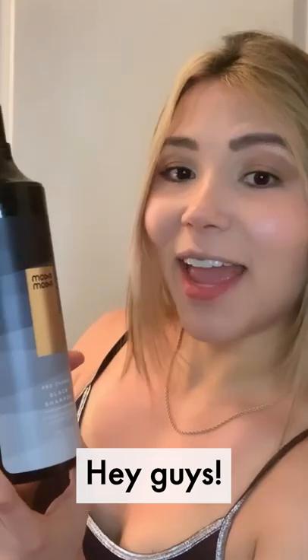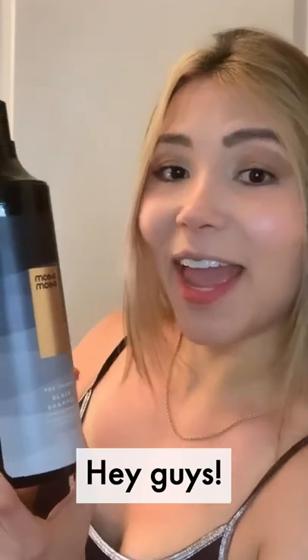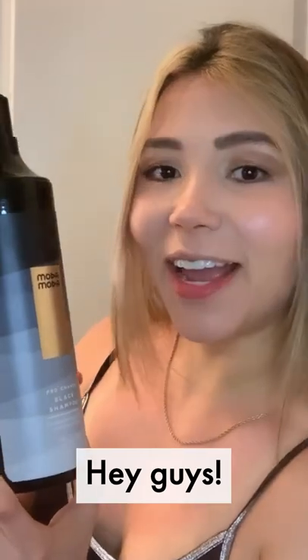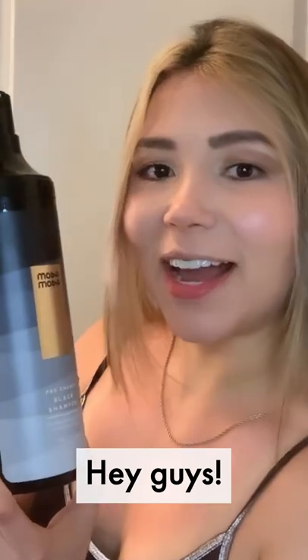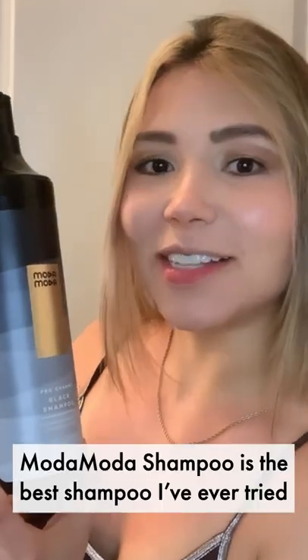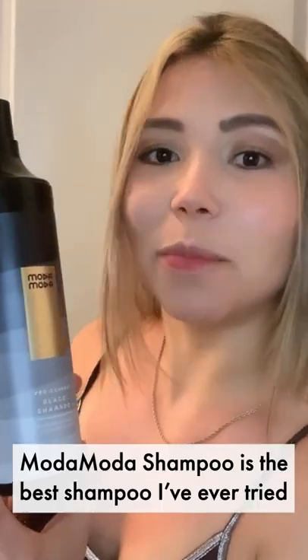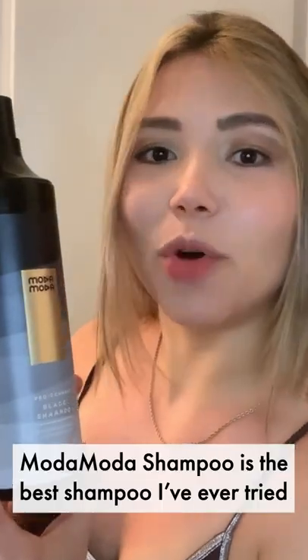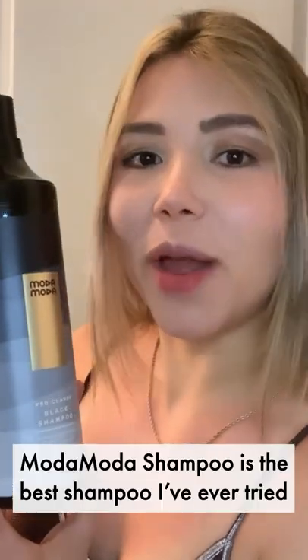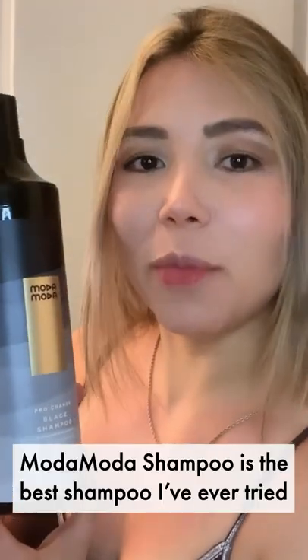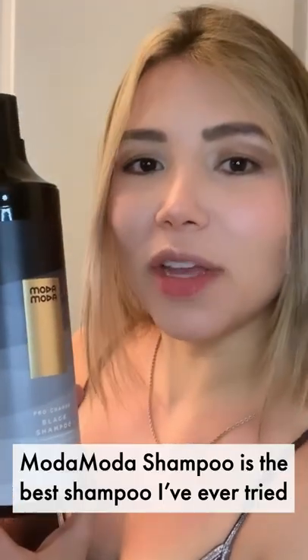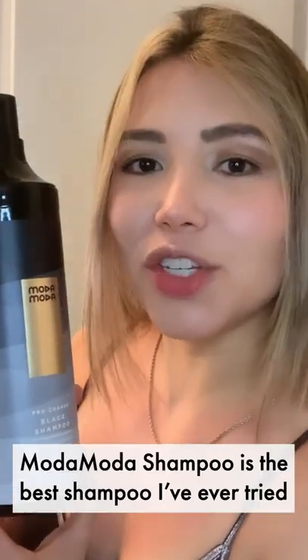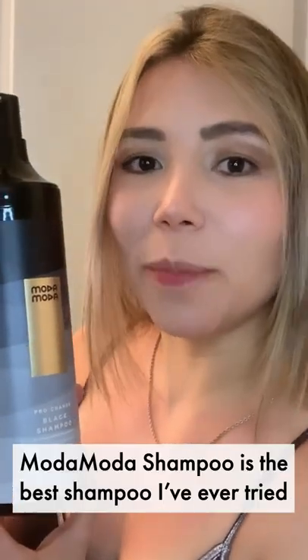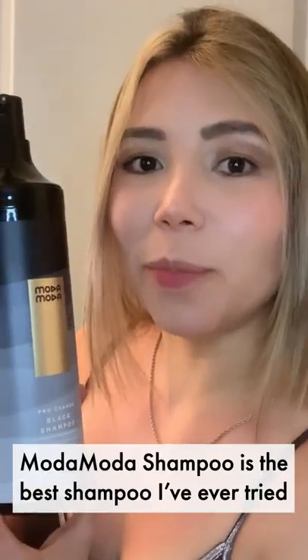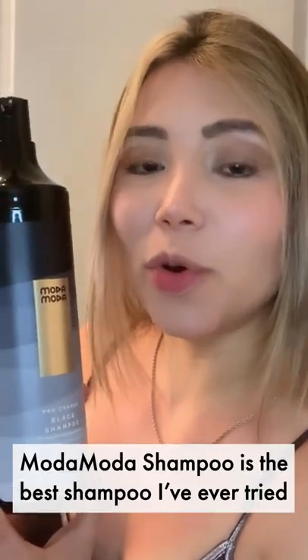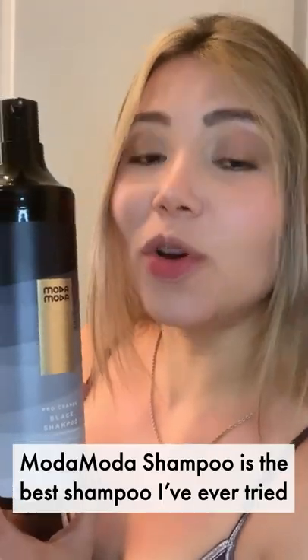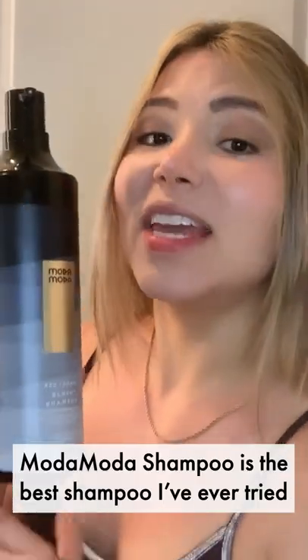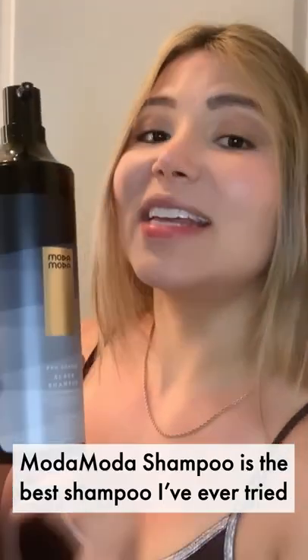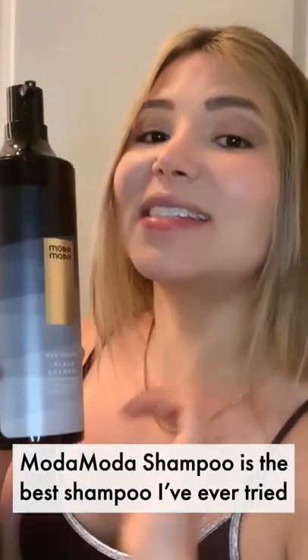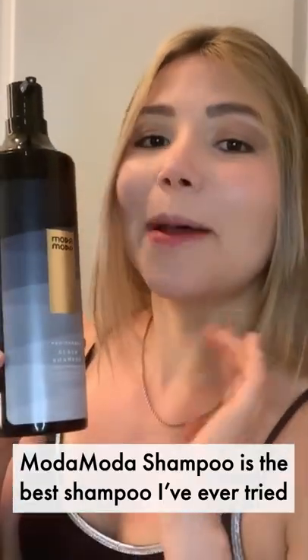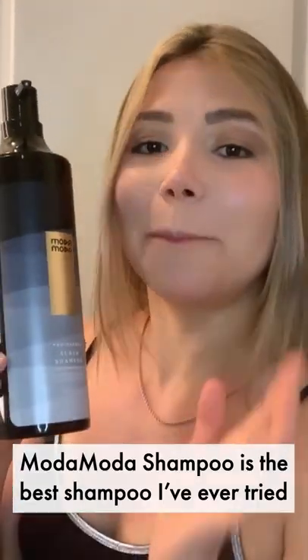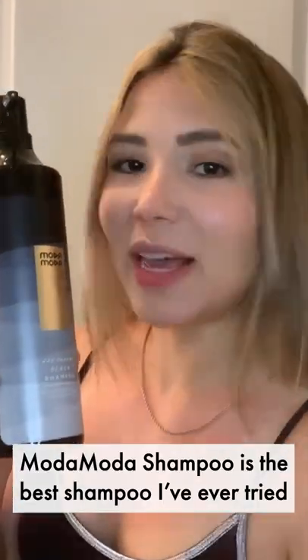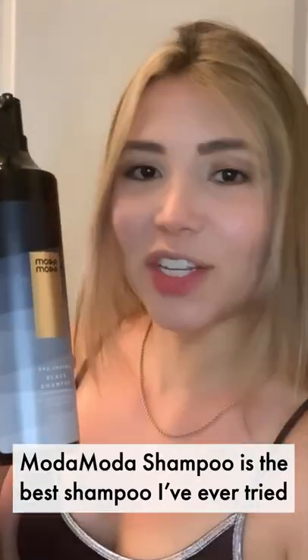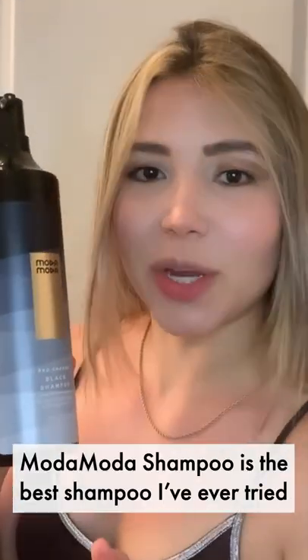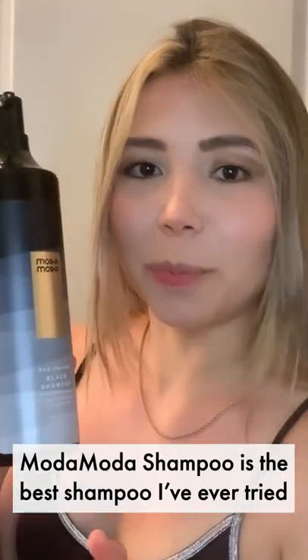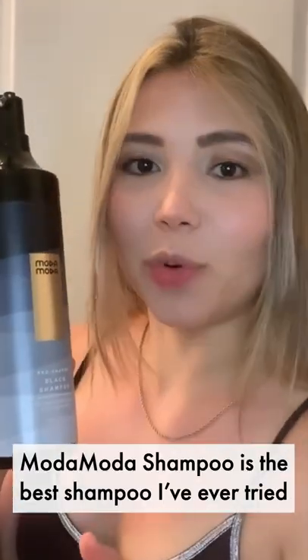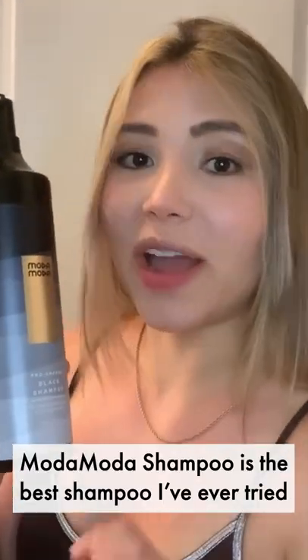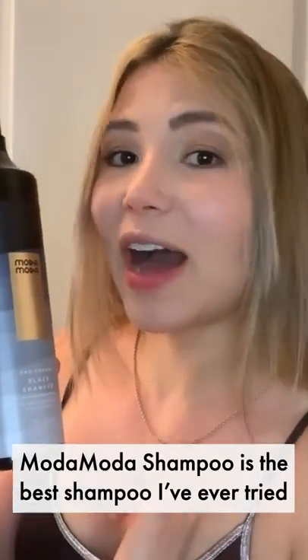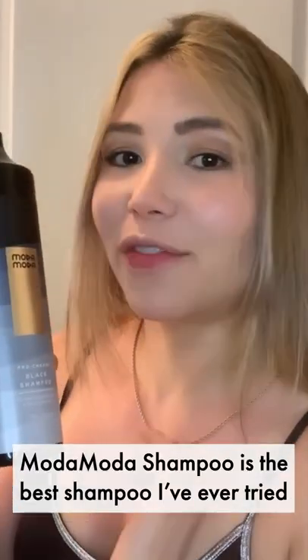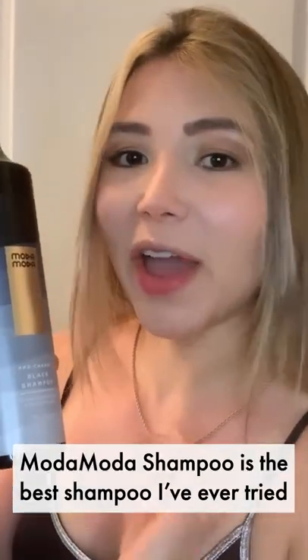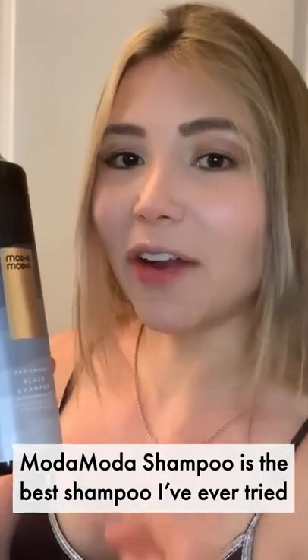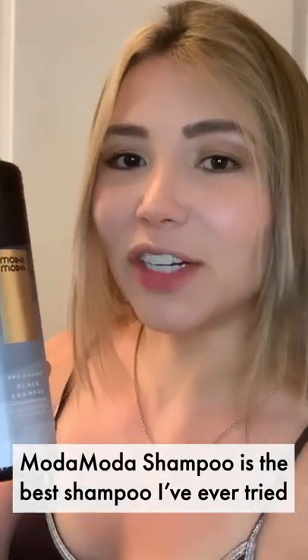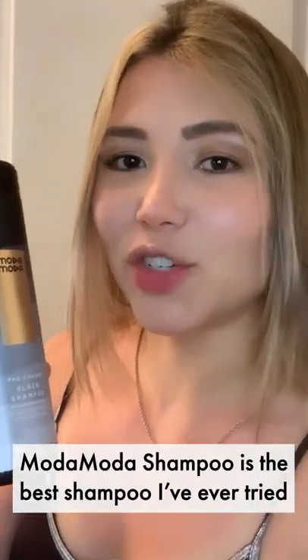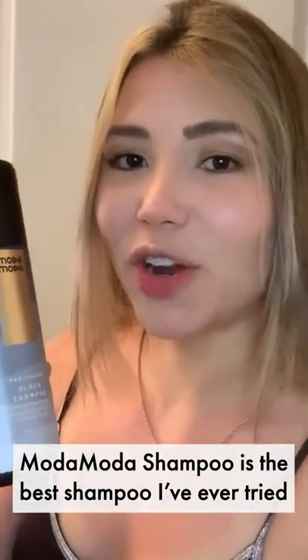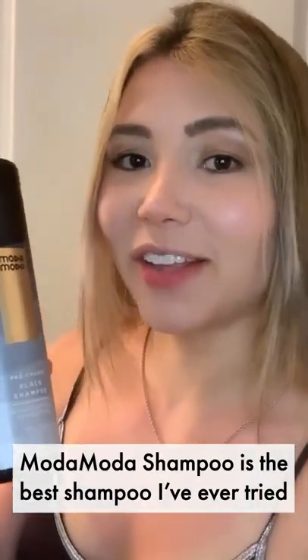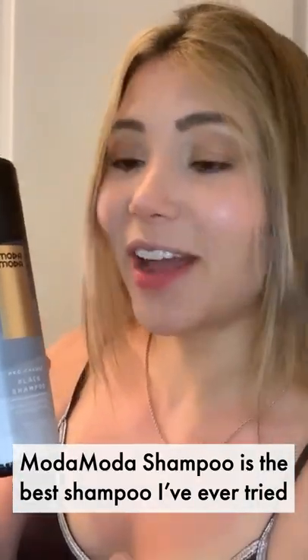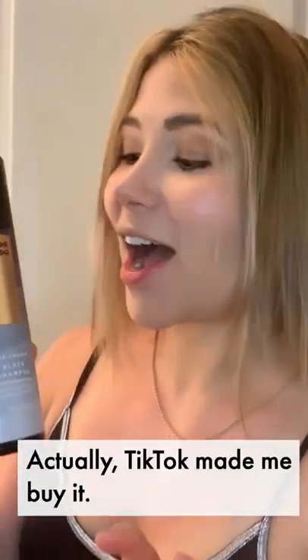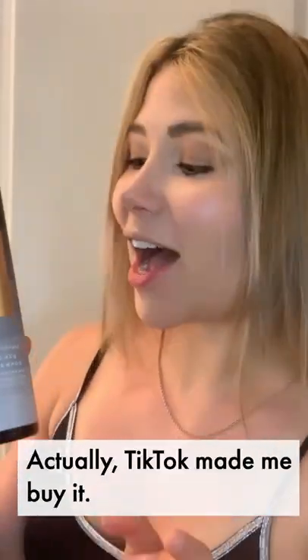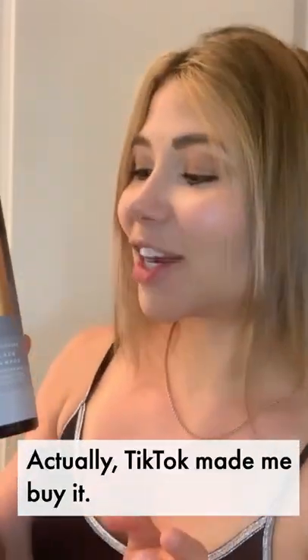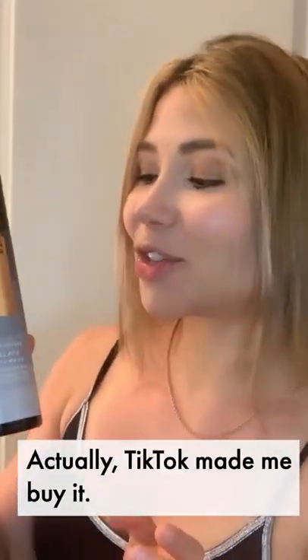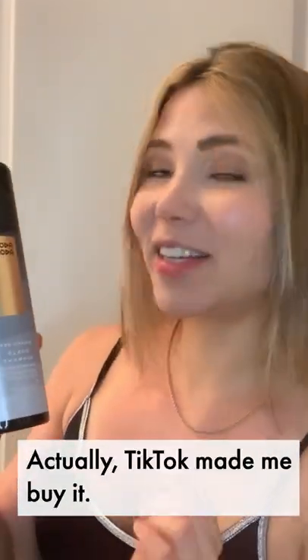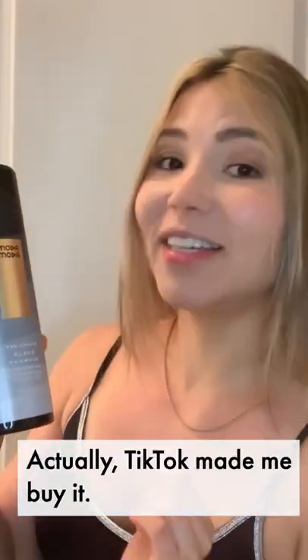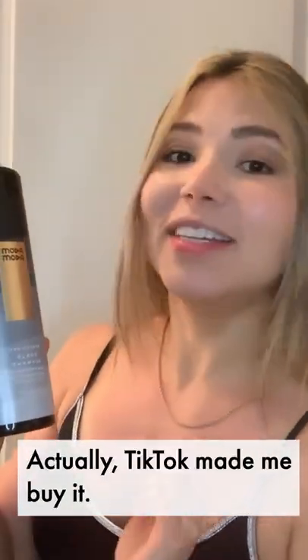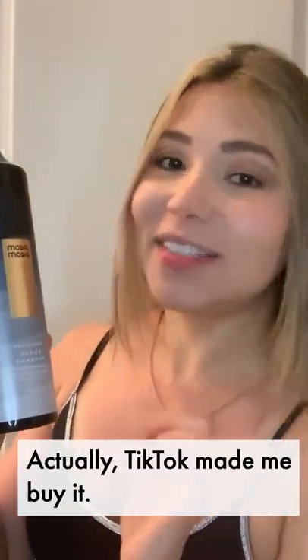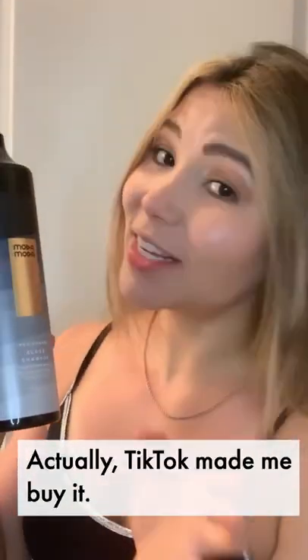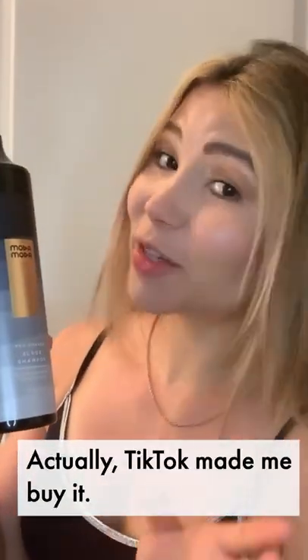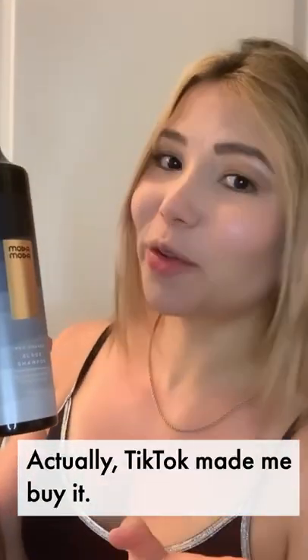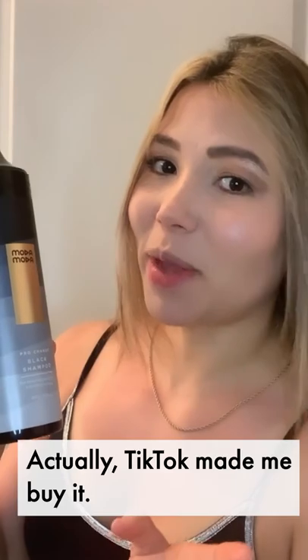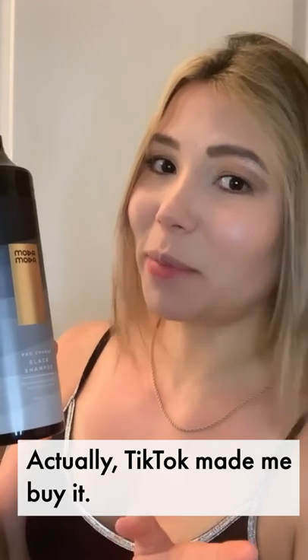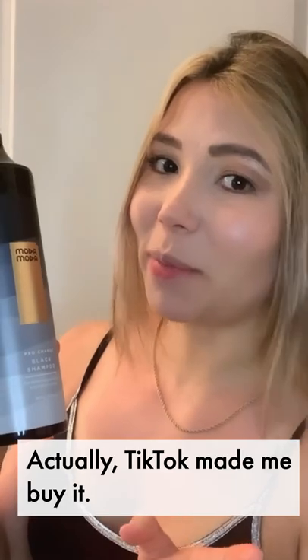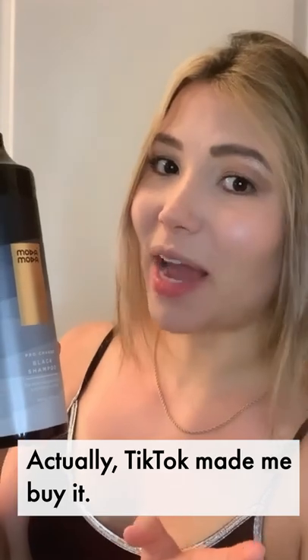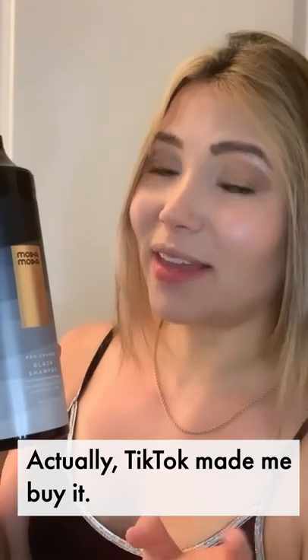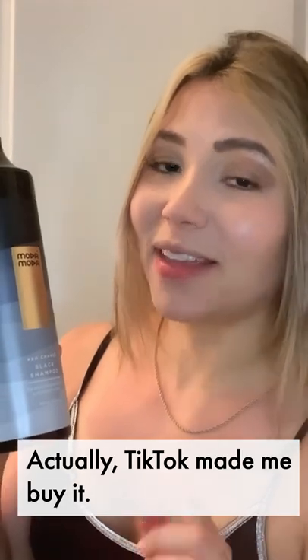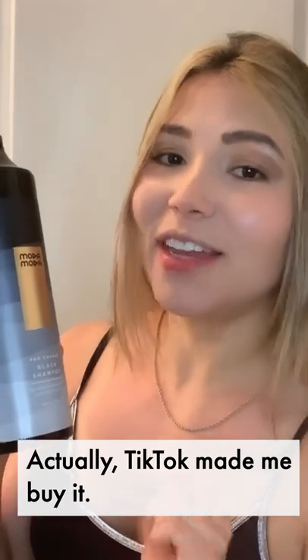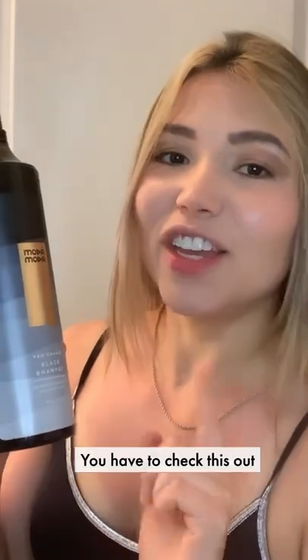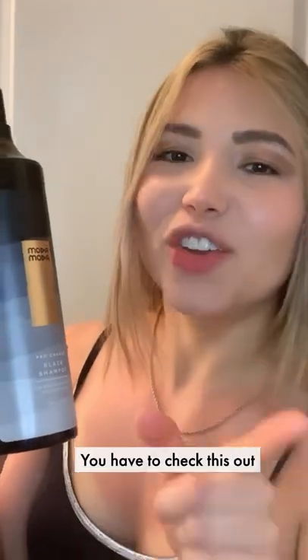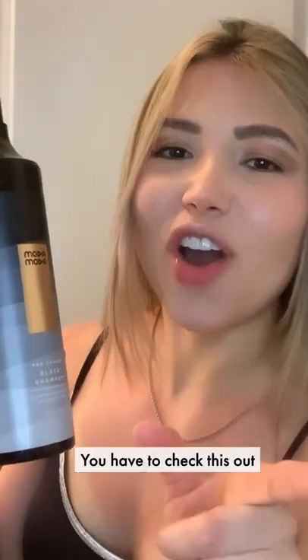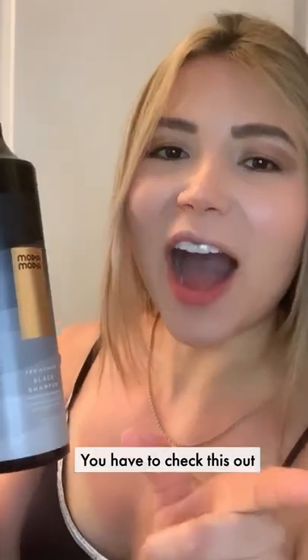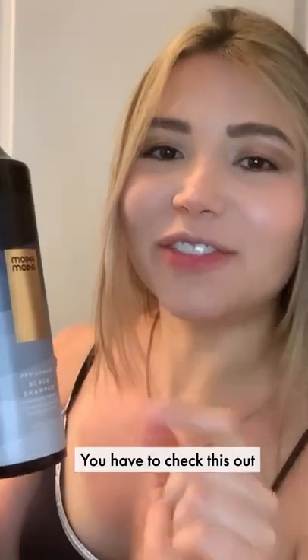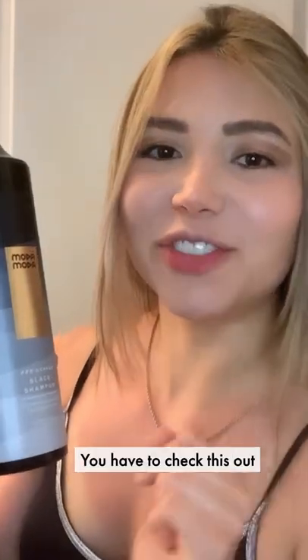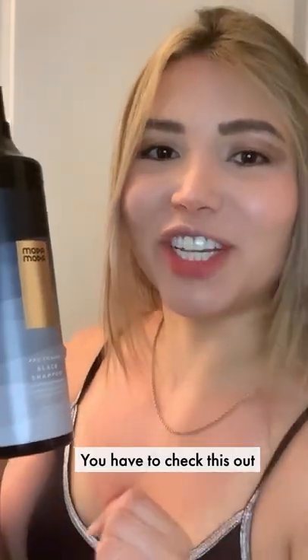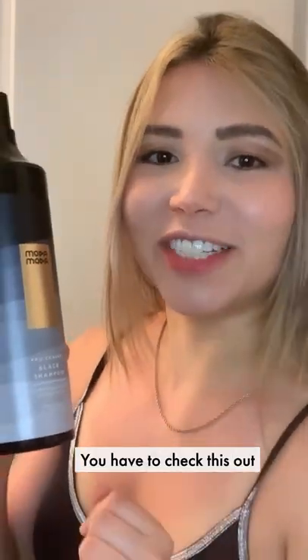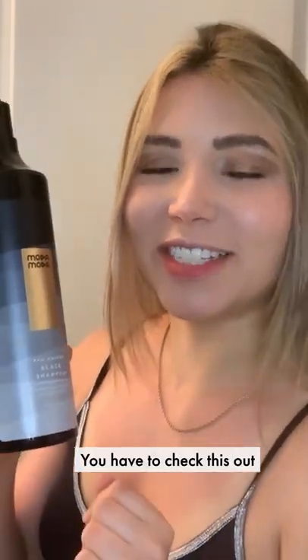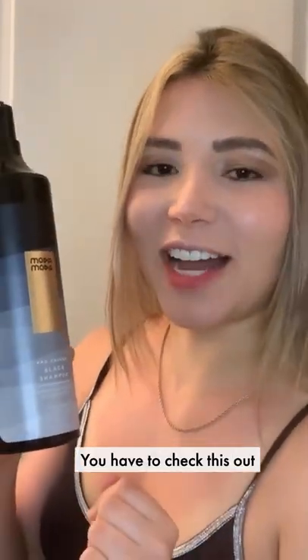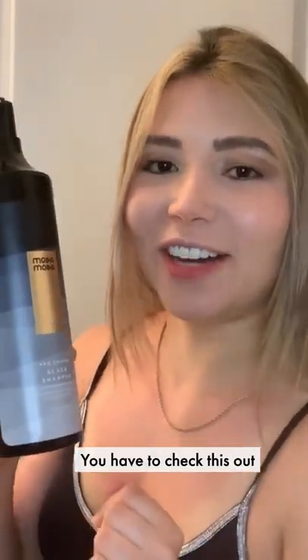Hey guys, Moda Moda shampoo is the best shampoo I have ever tried. Actually, TikTok made me buy it. You have to check this out.